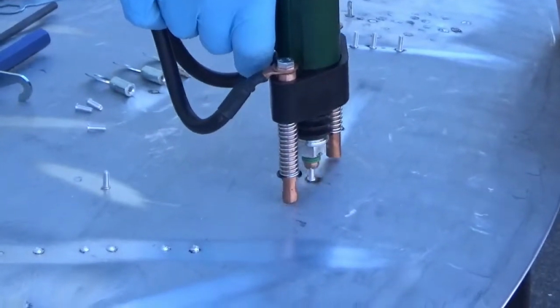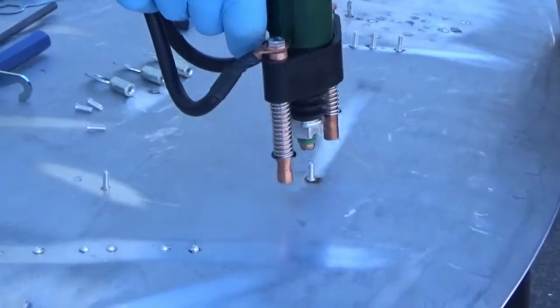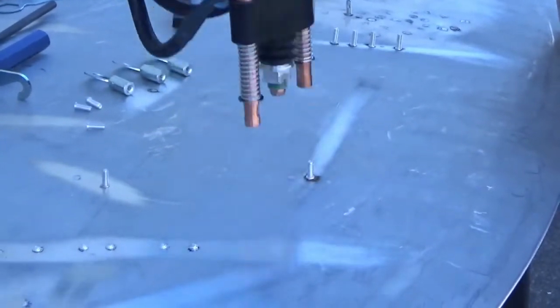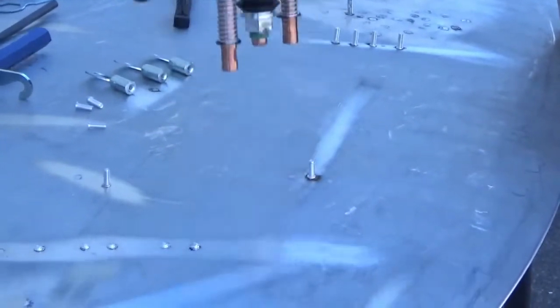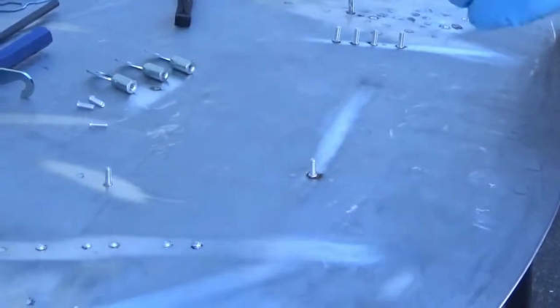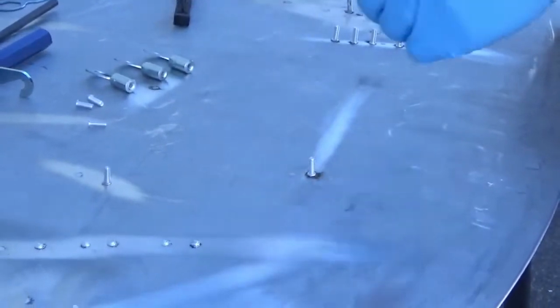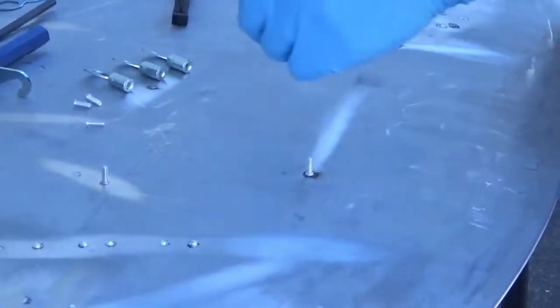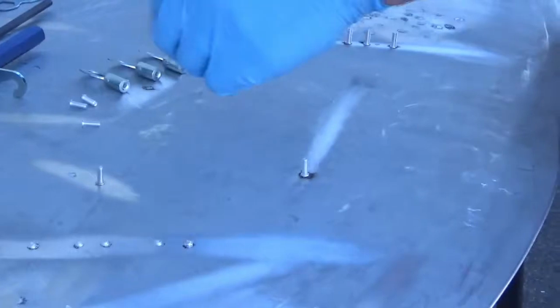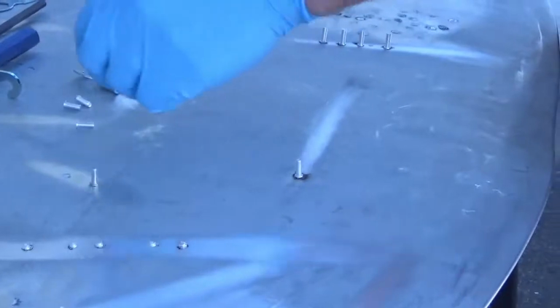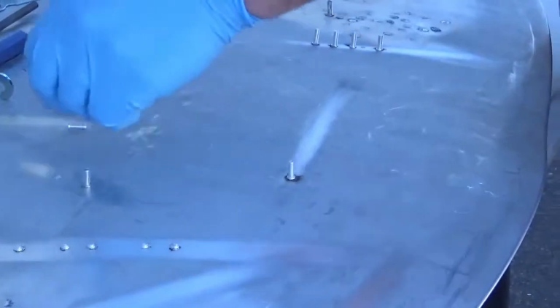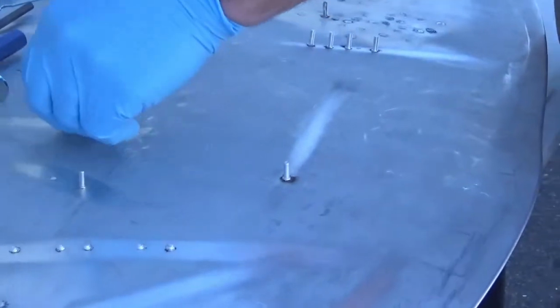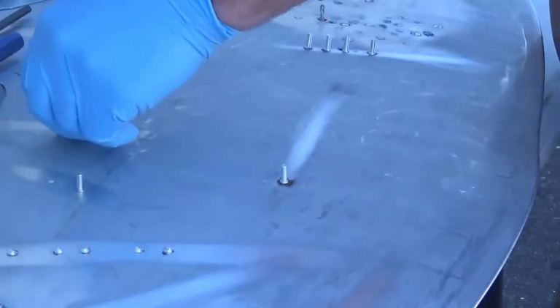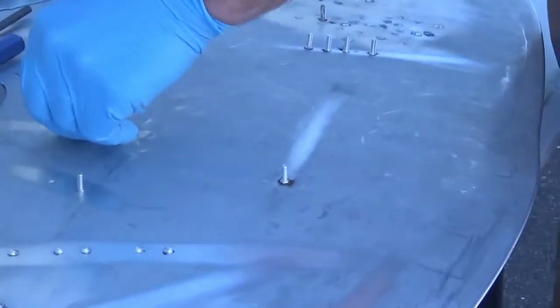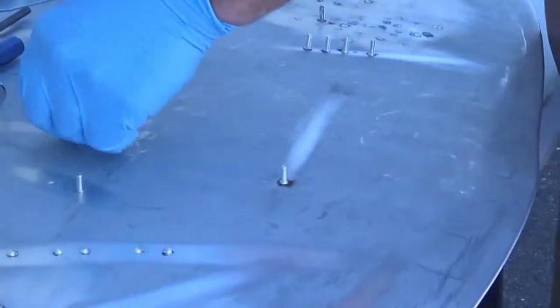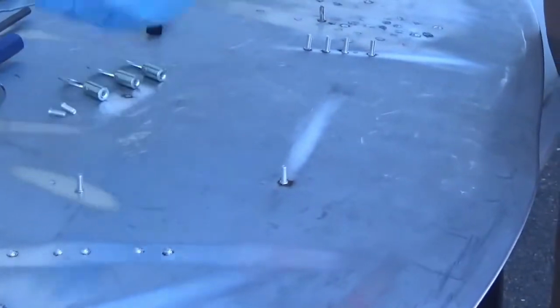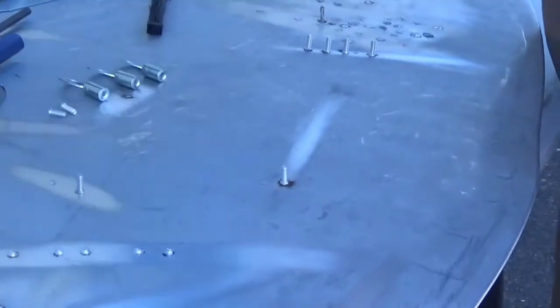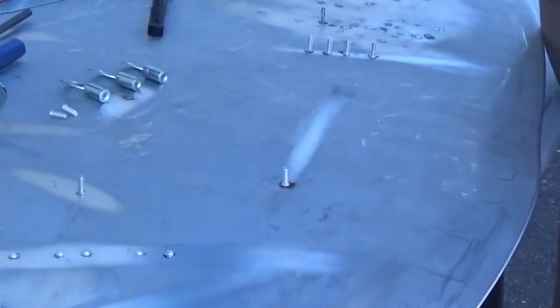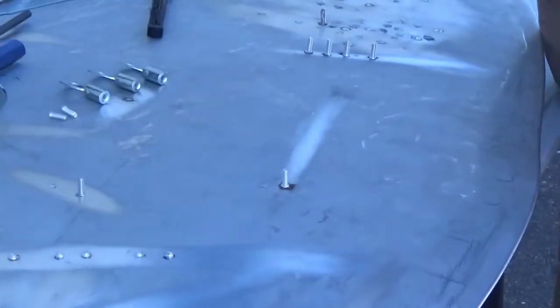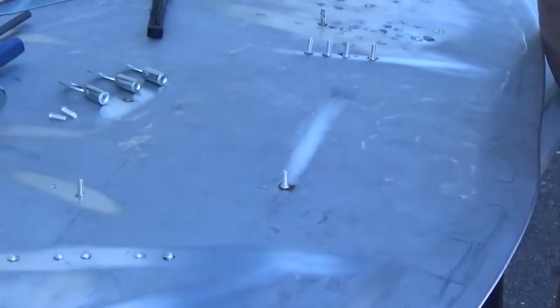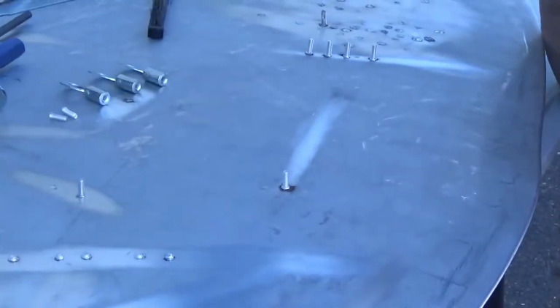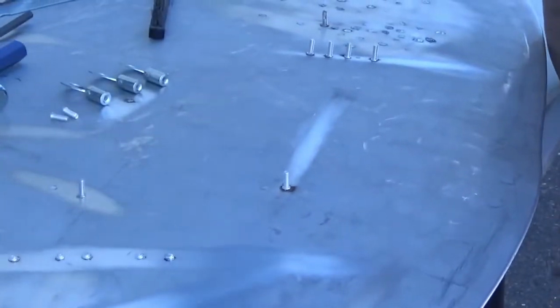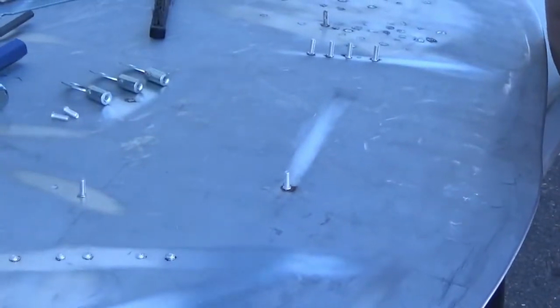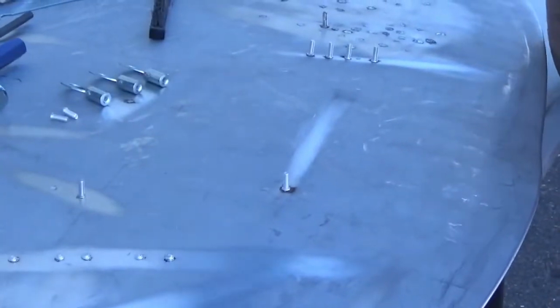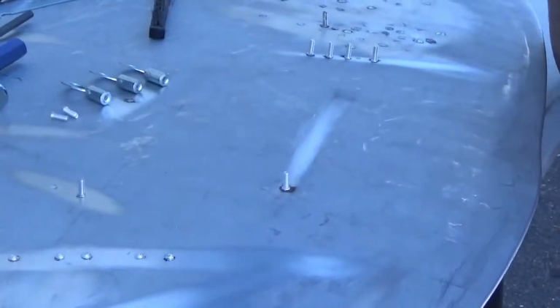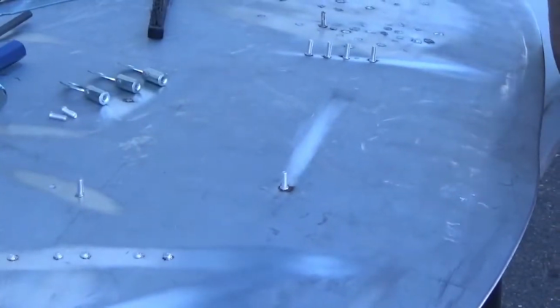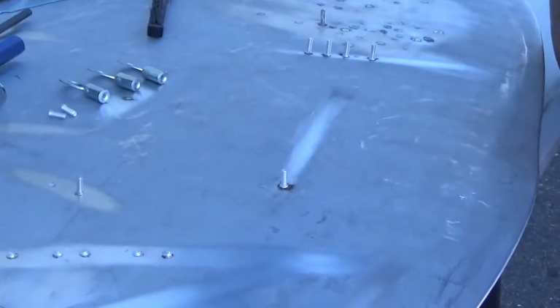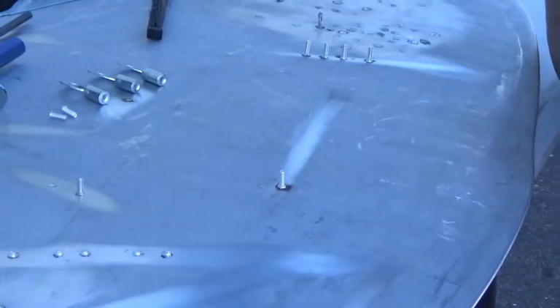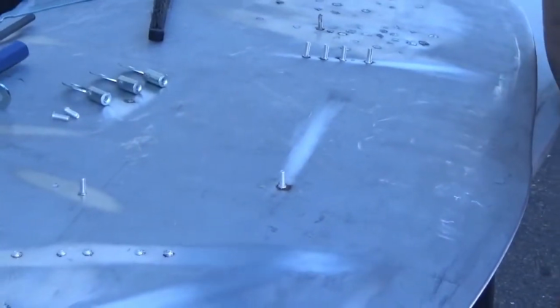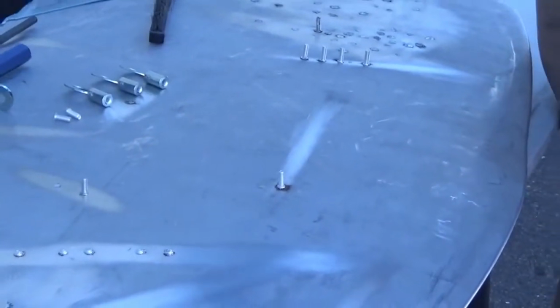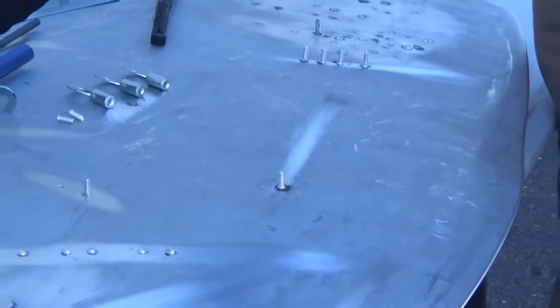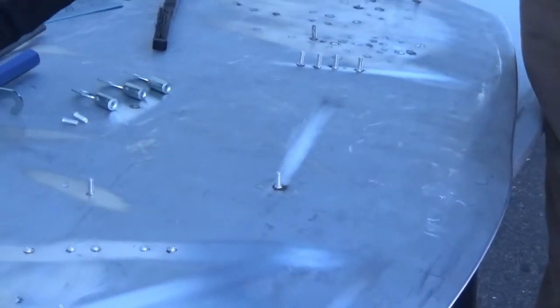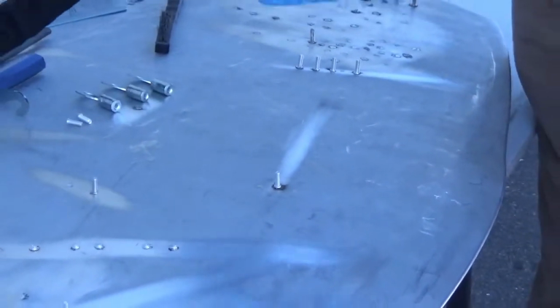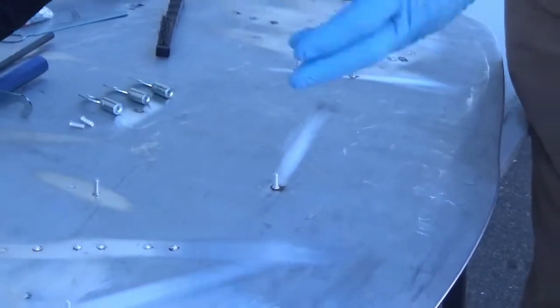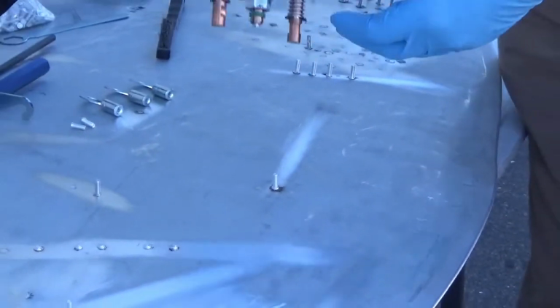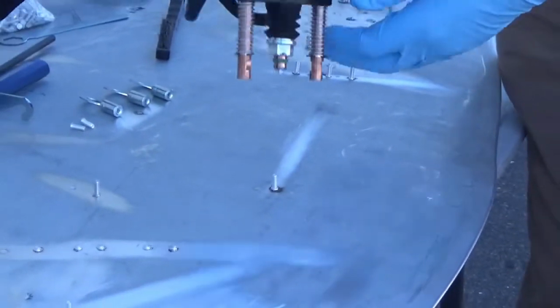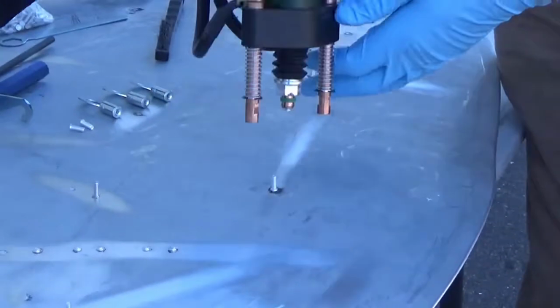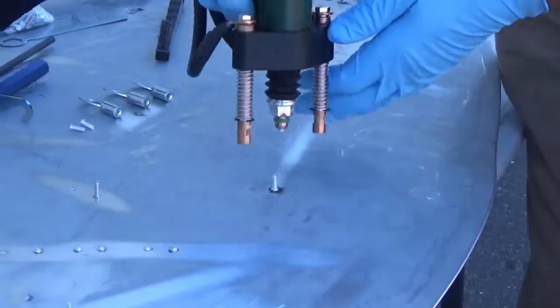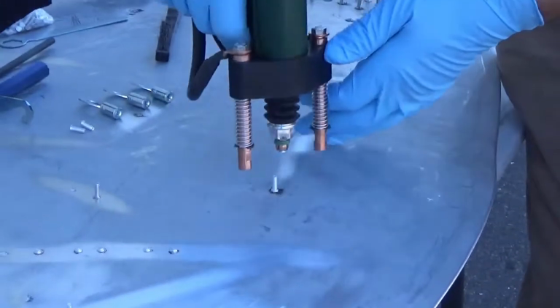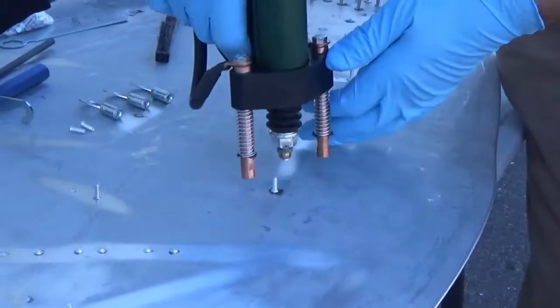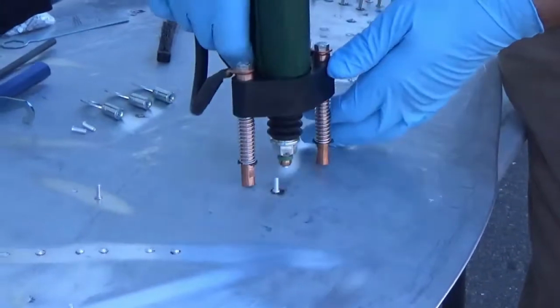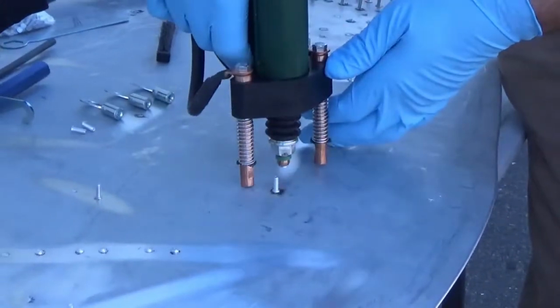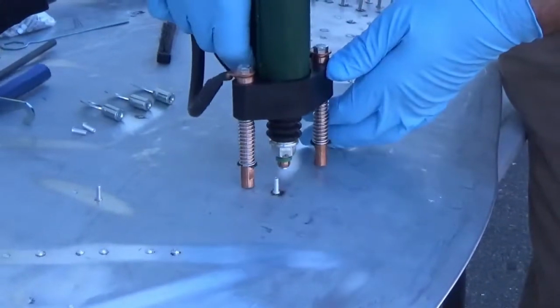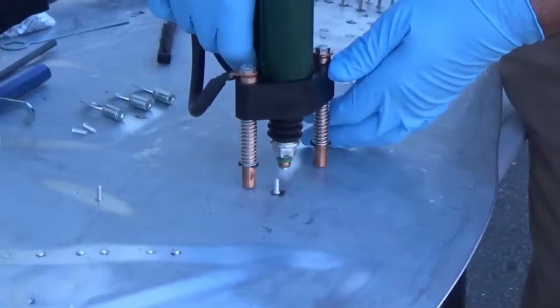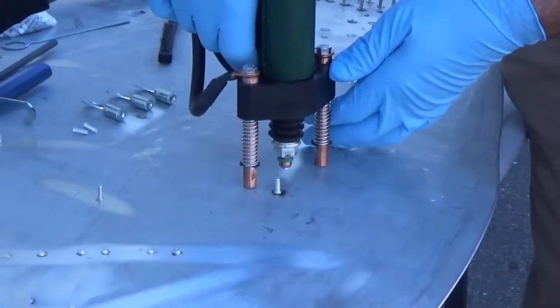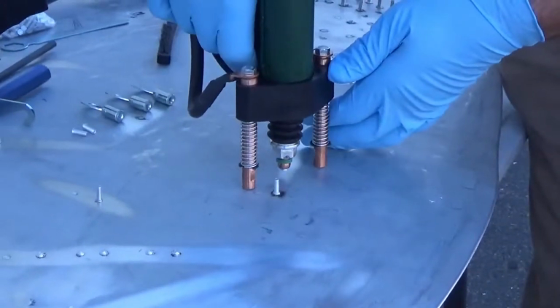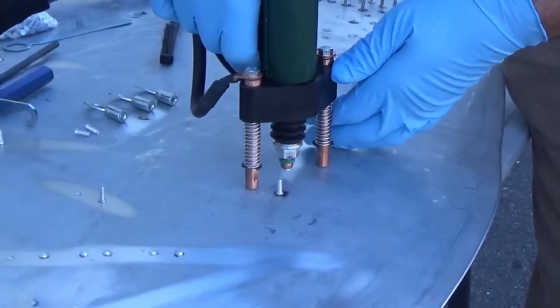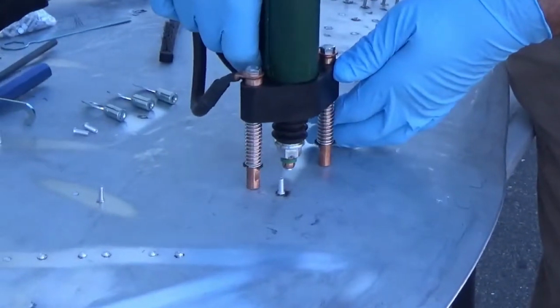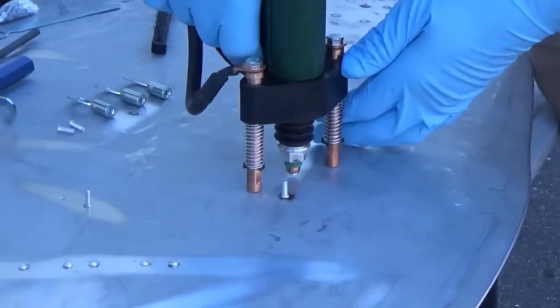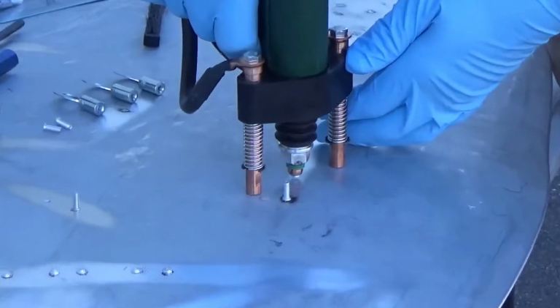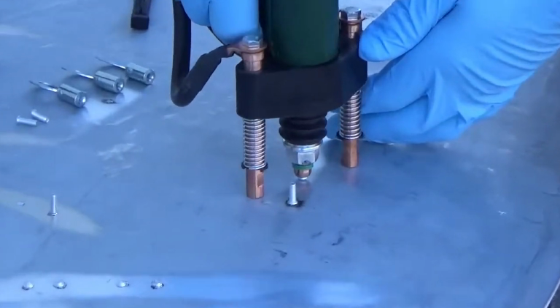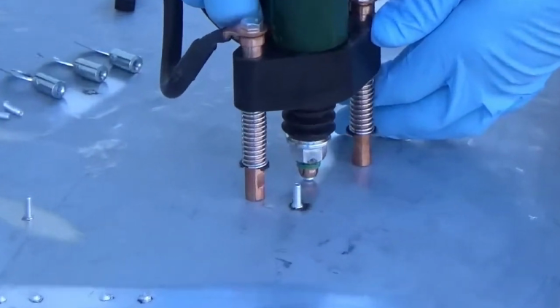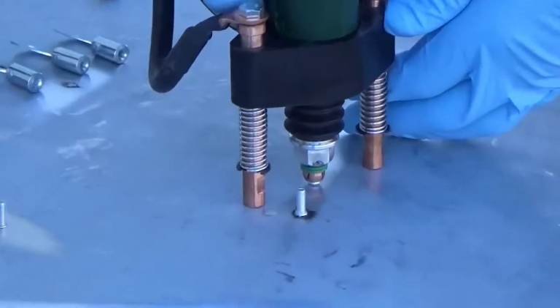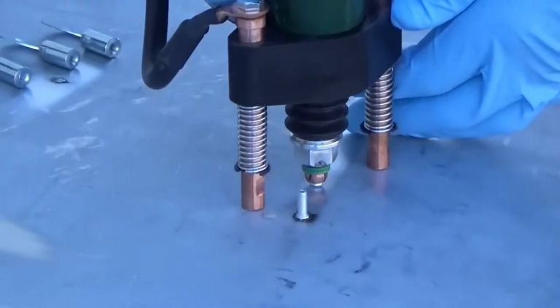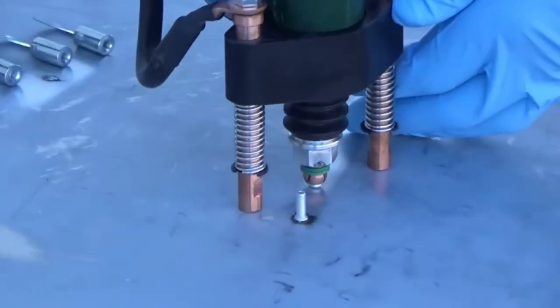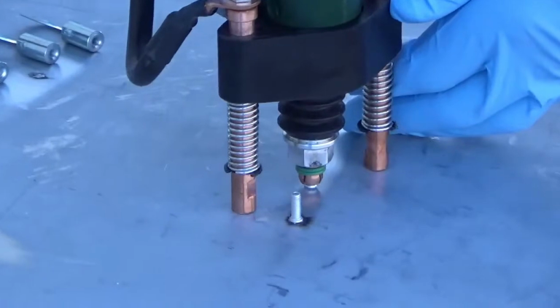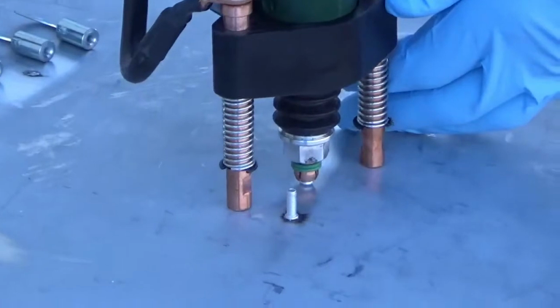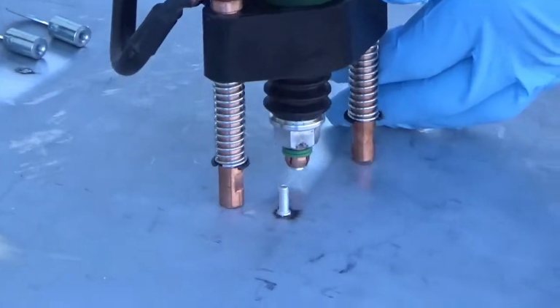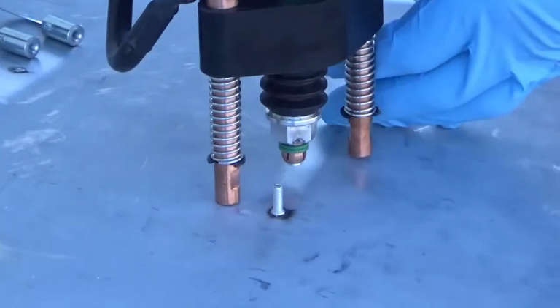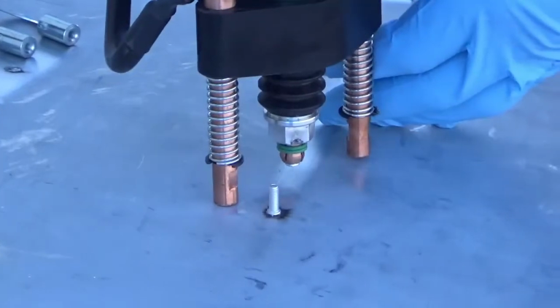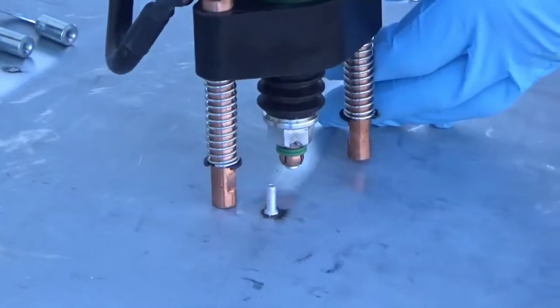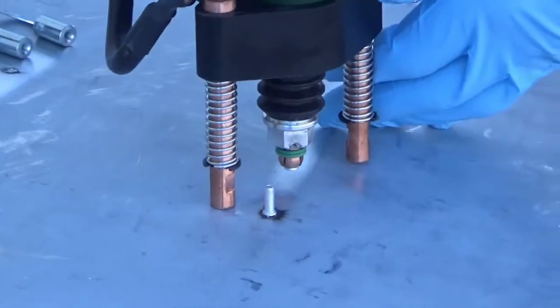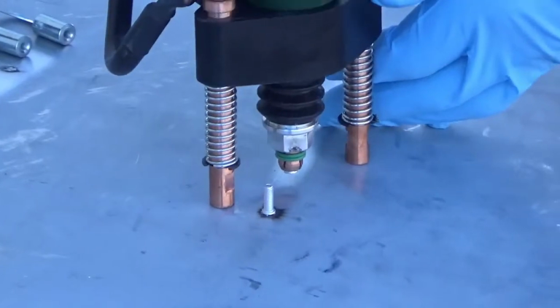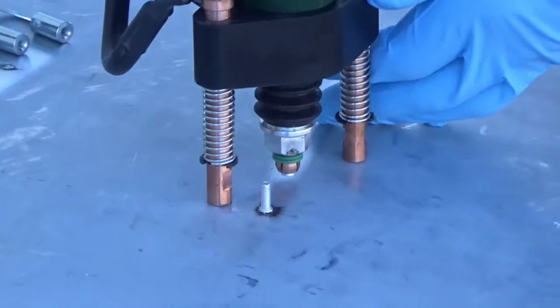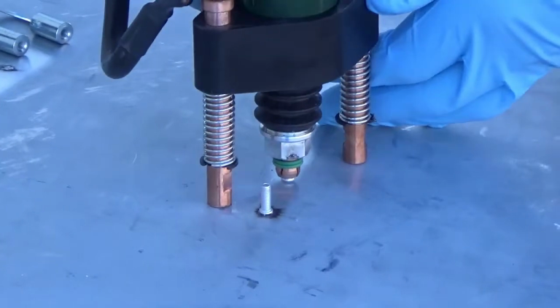The unique dual ground for the system is built into the handle. This gives you dual spring-loaded contact points when welding.